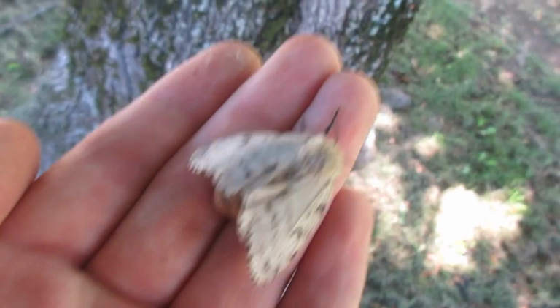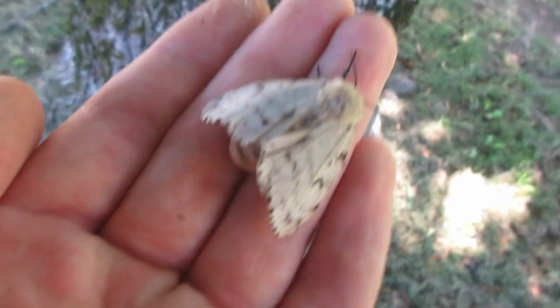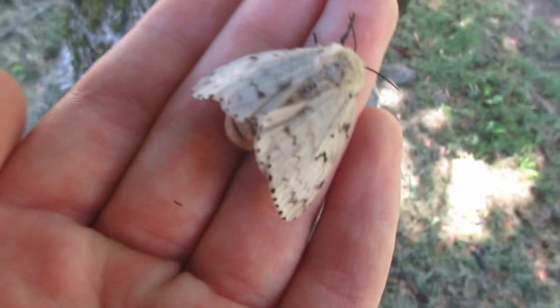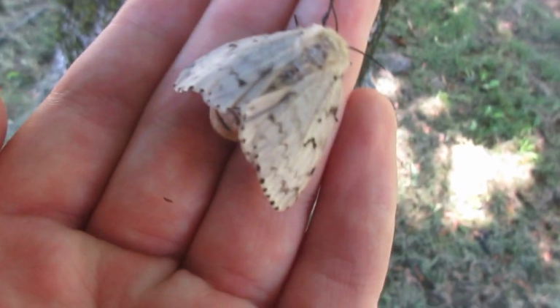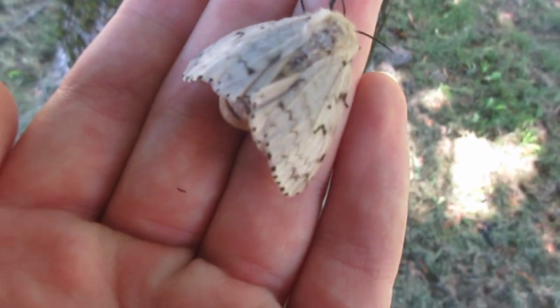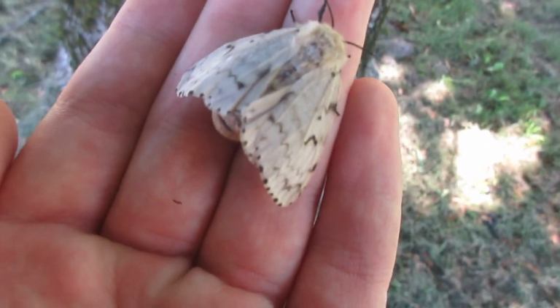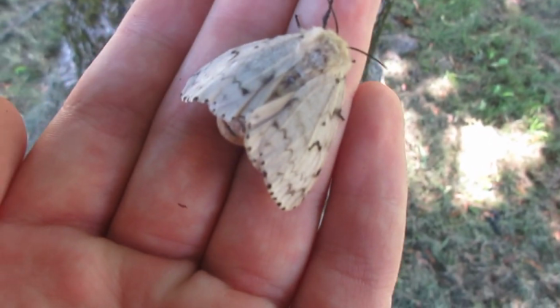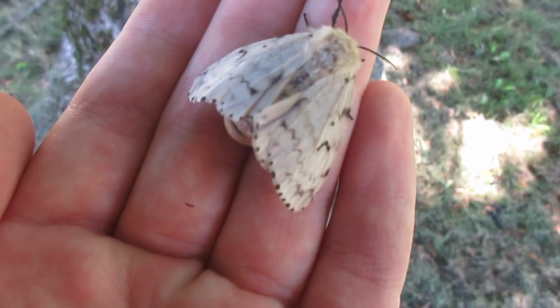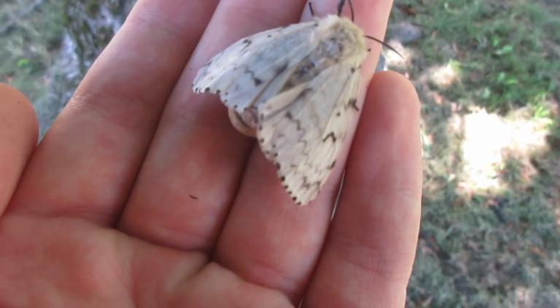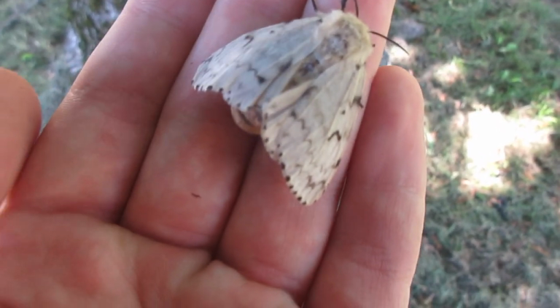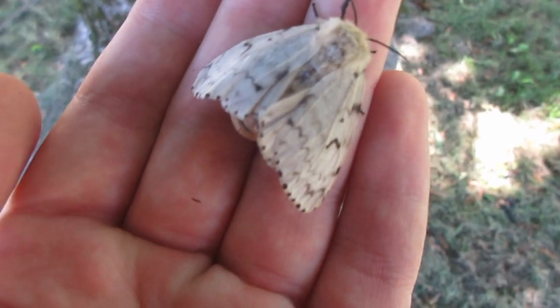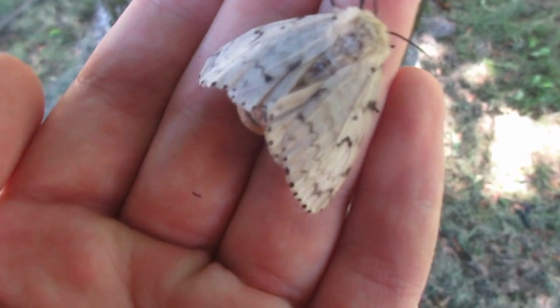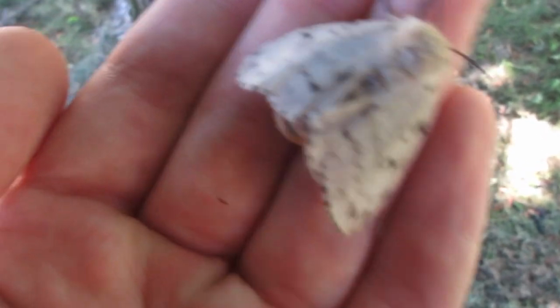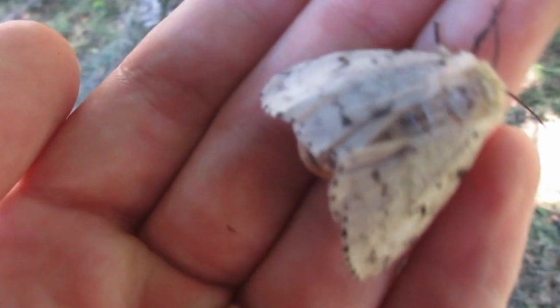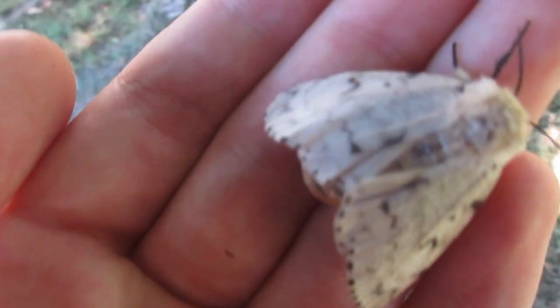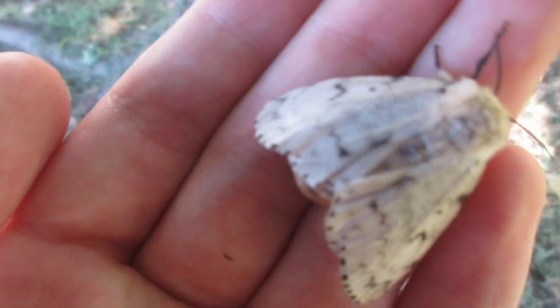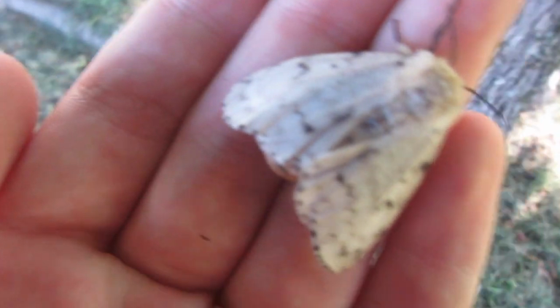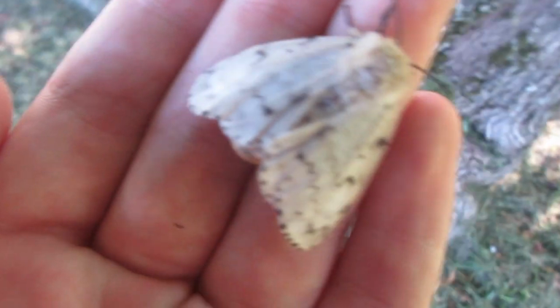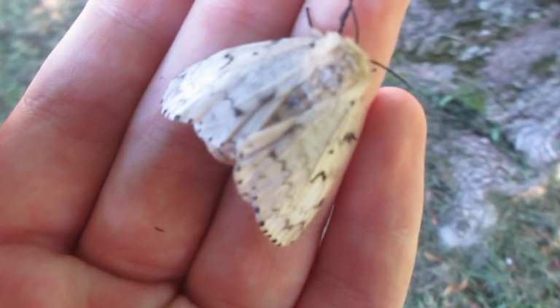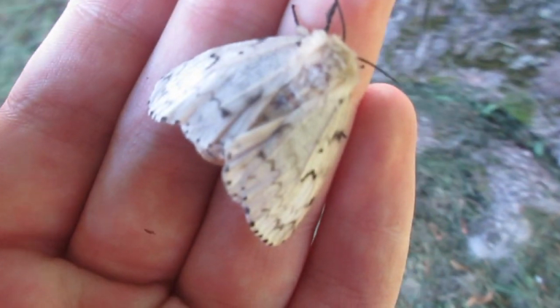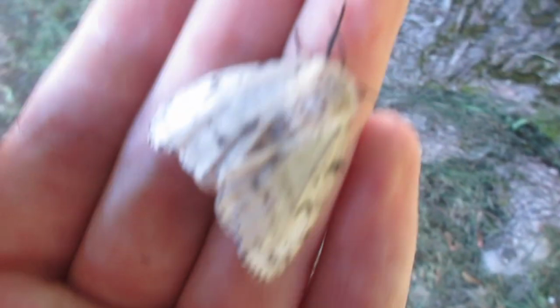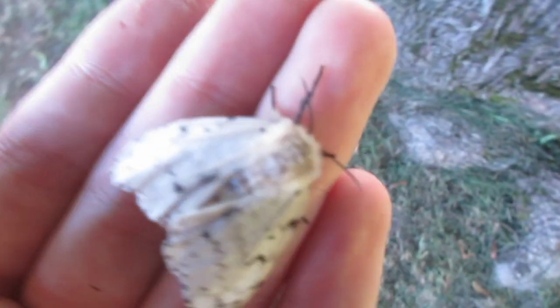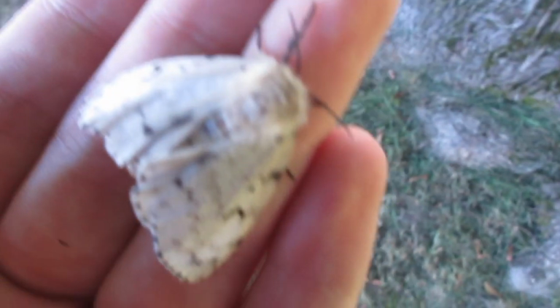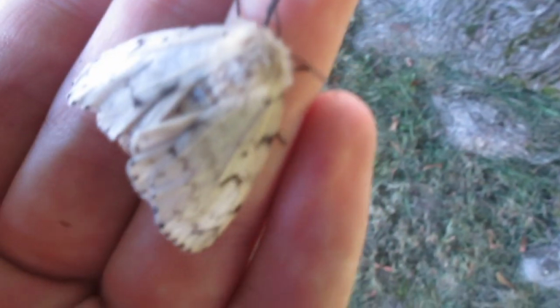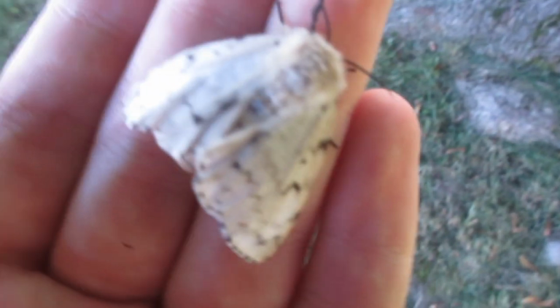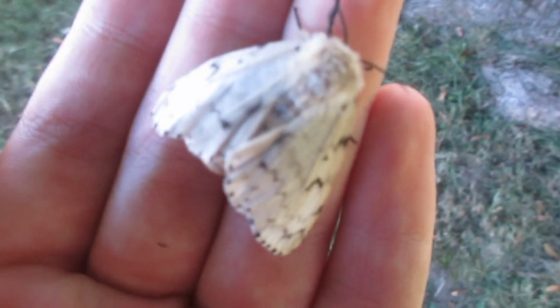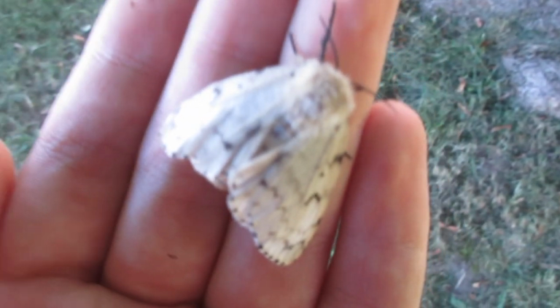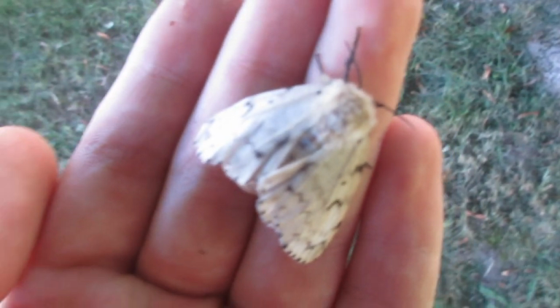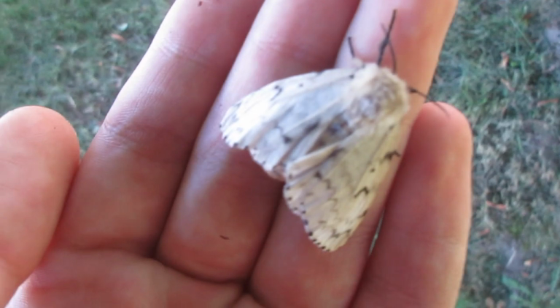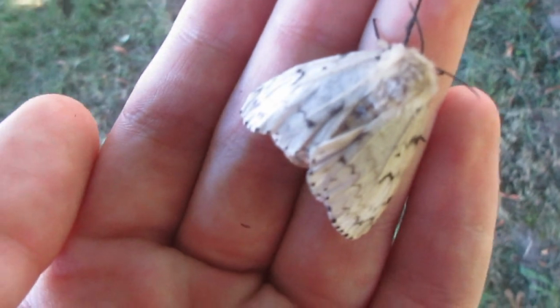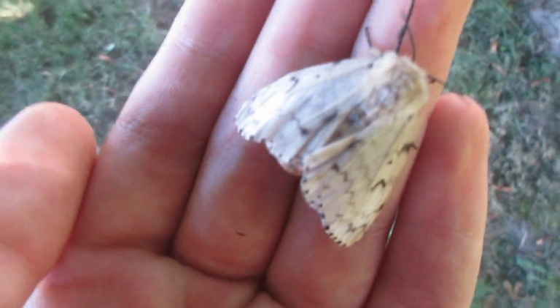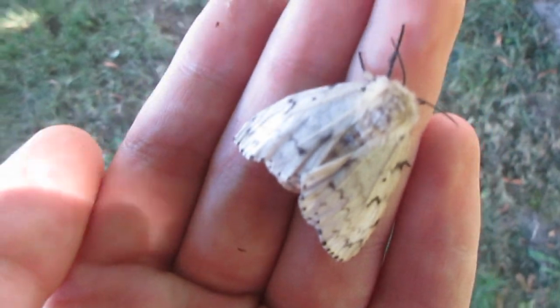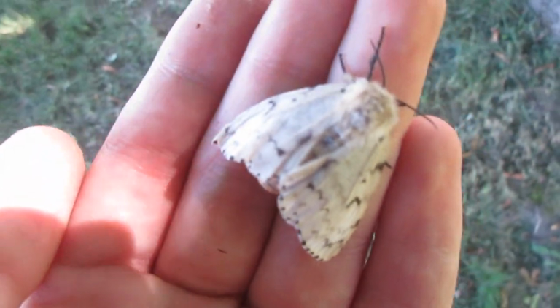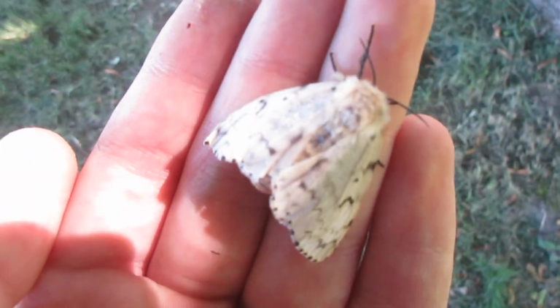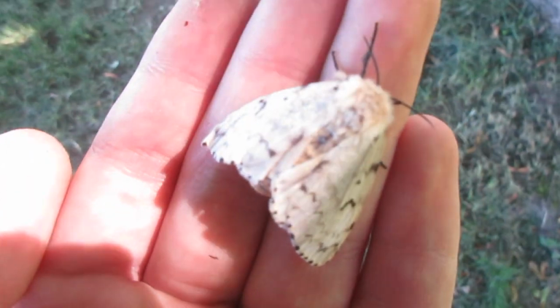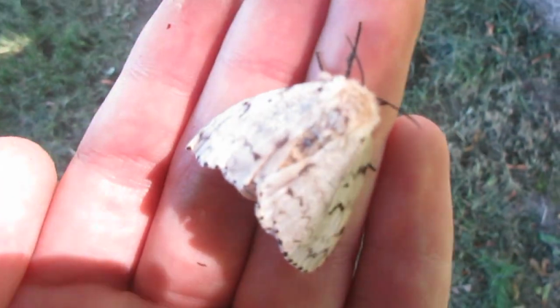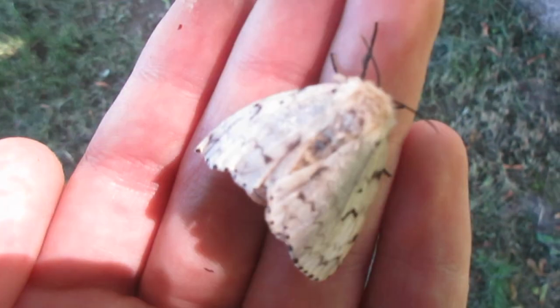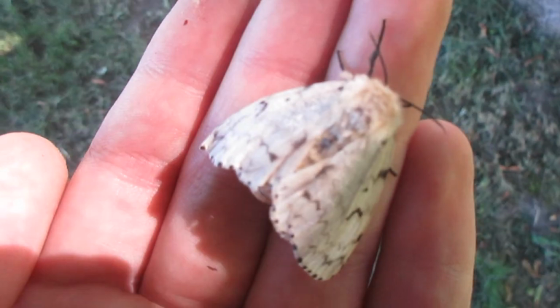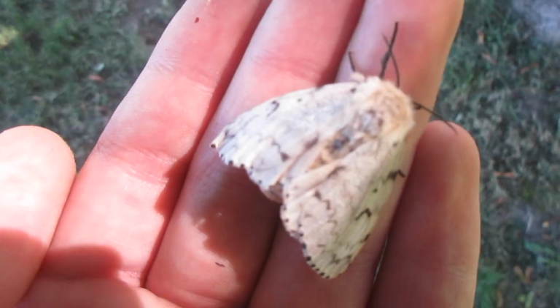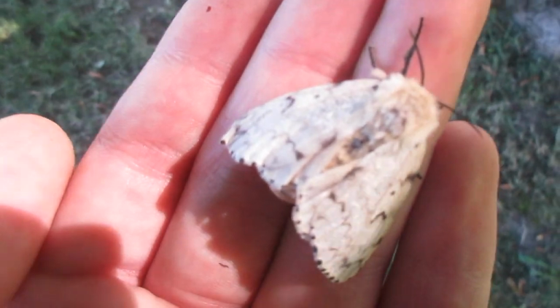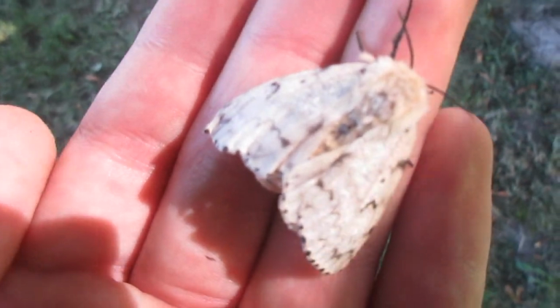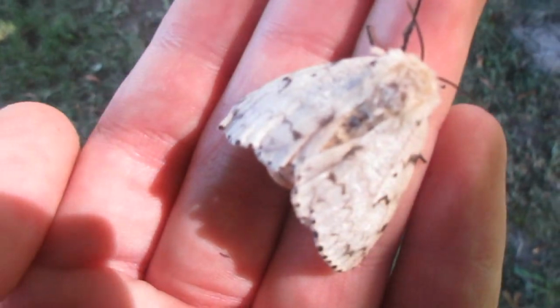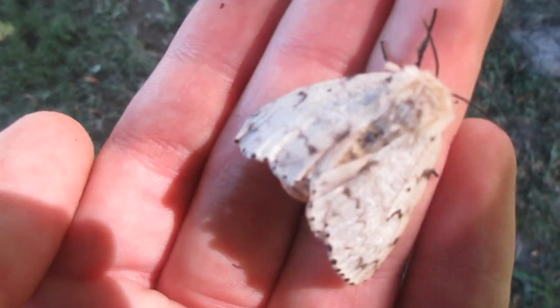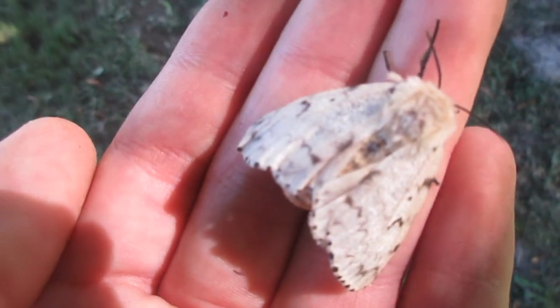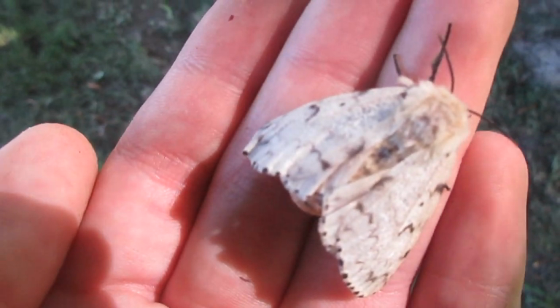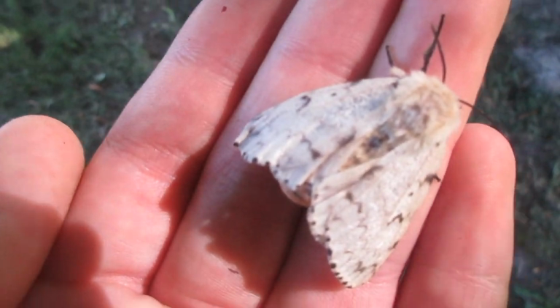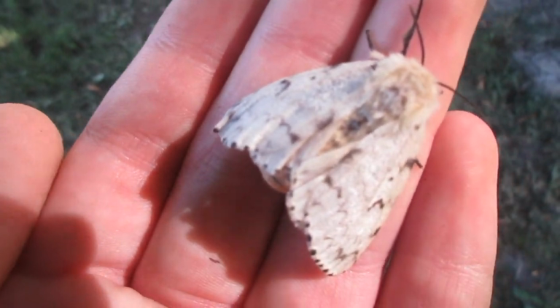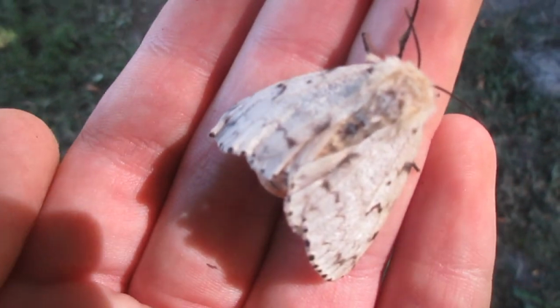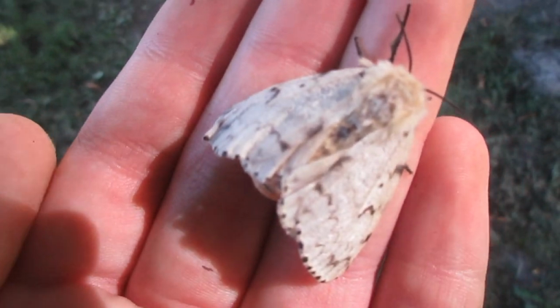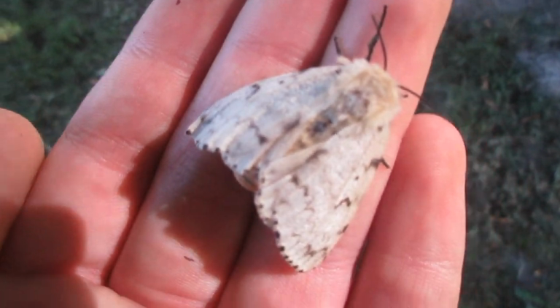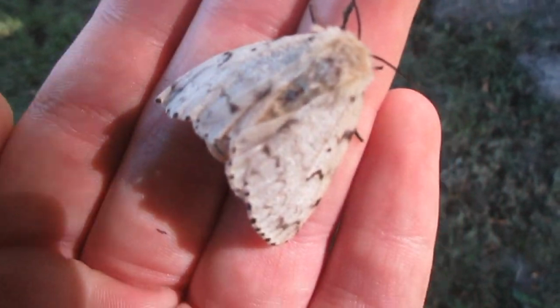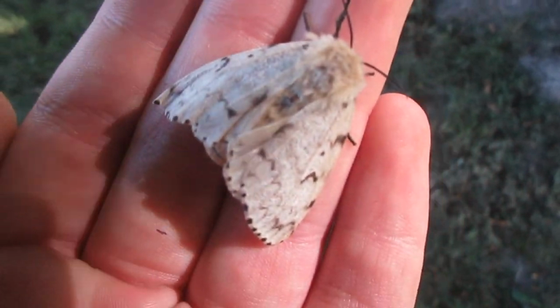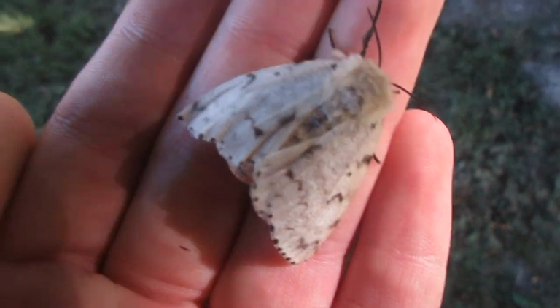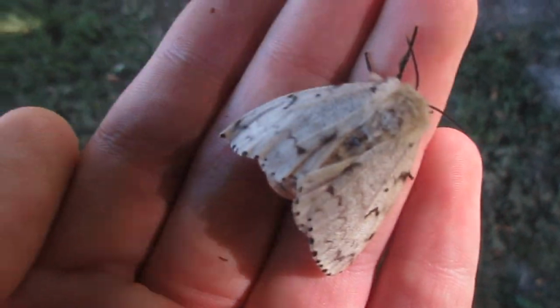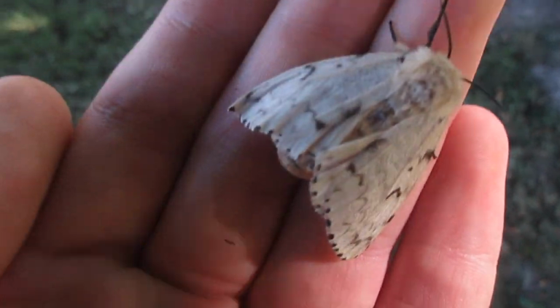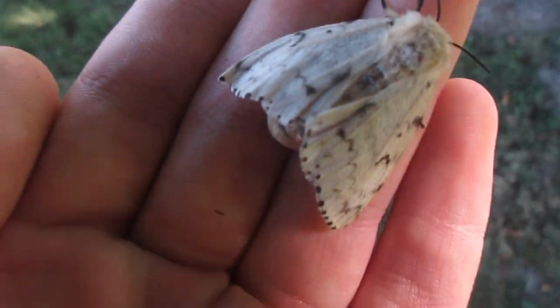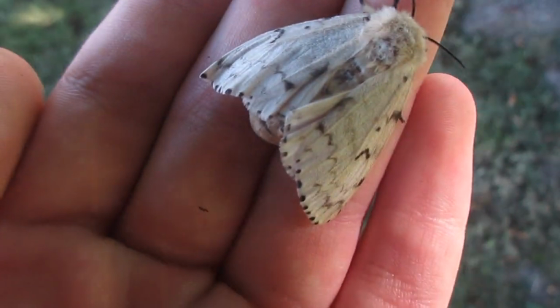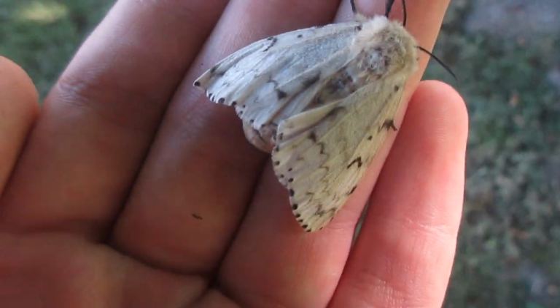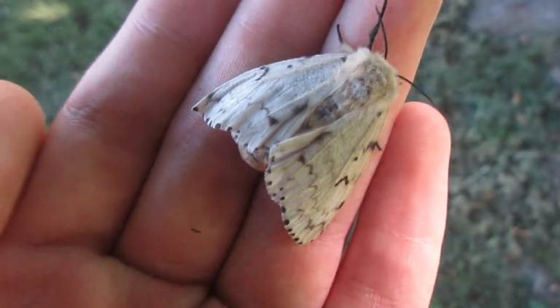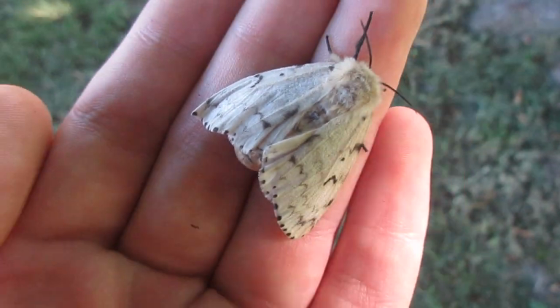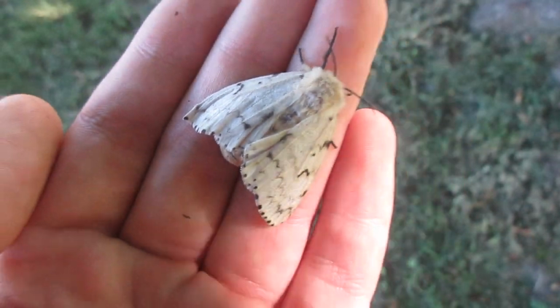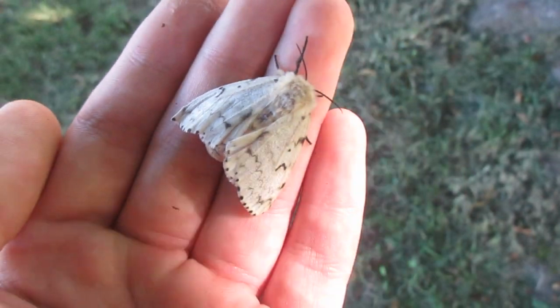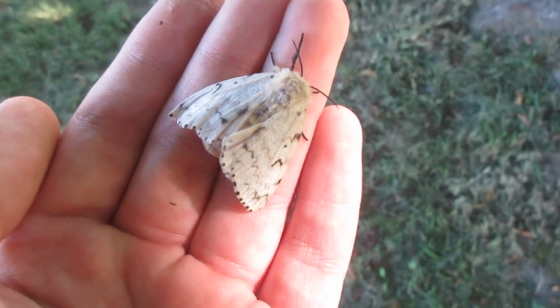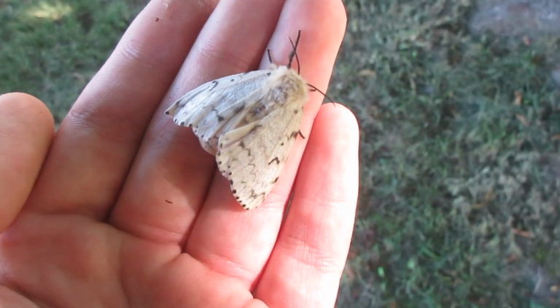So there you go guys, the female has done spreading her wings, and yeah, it's pretty cool.